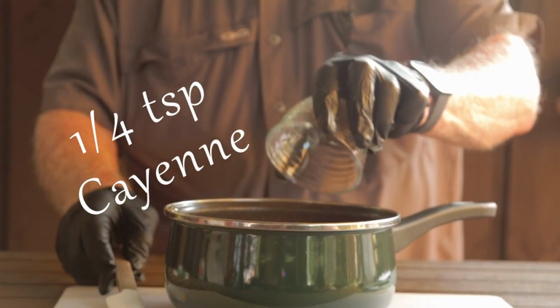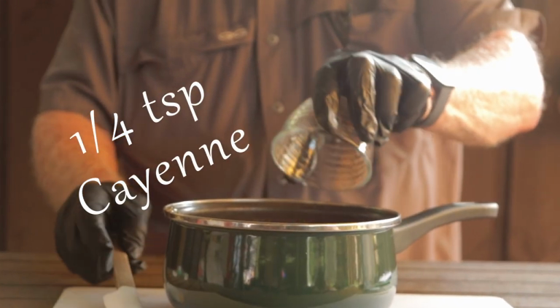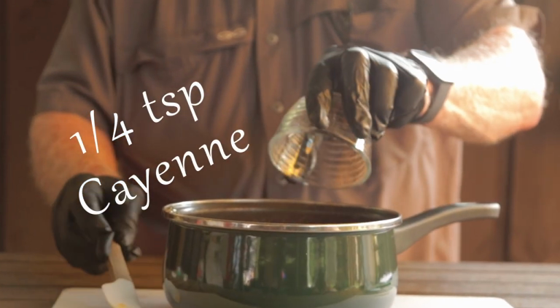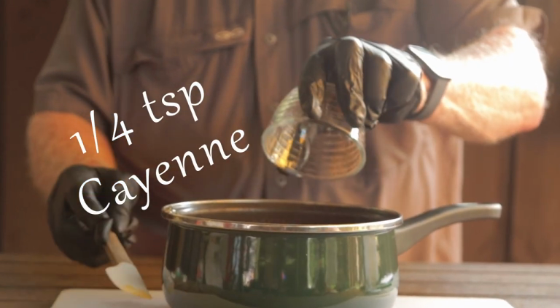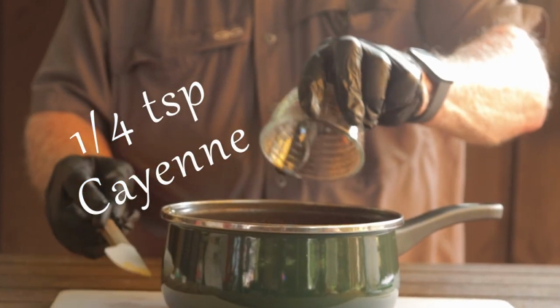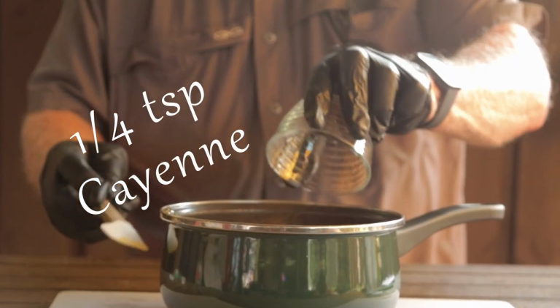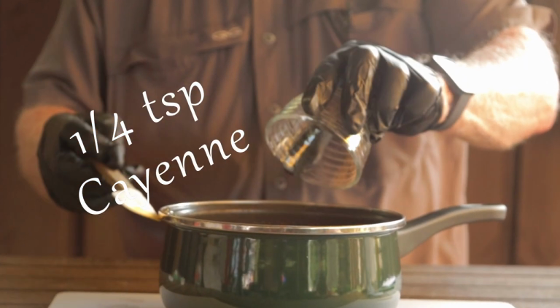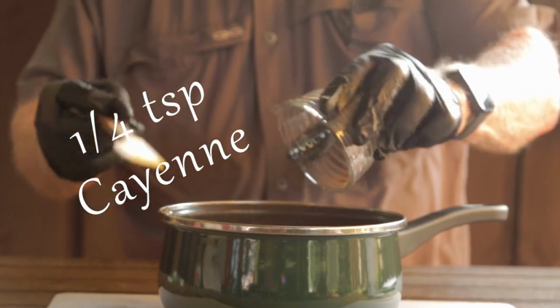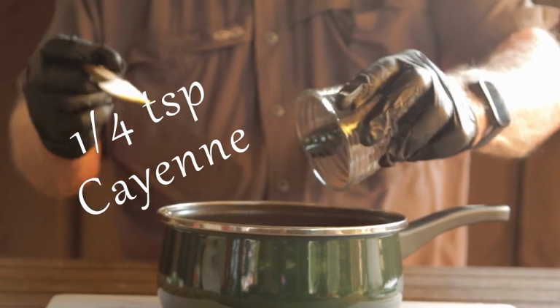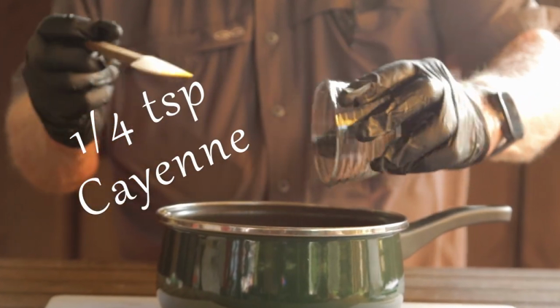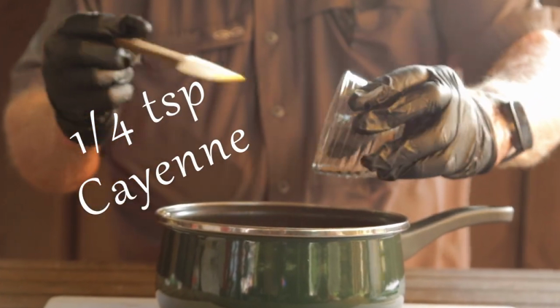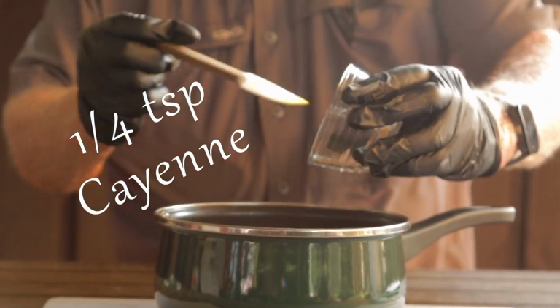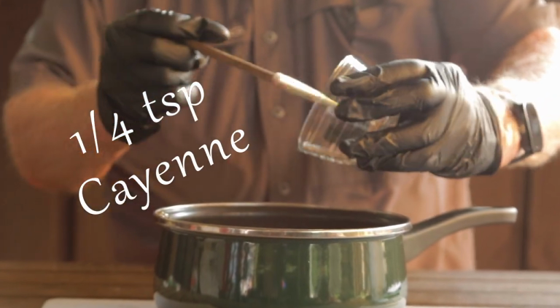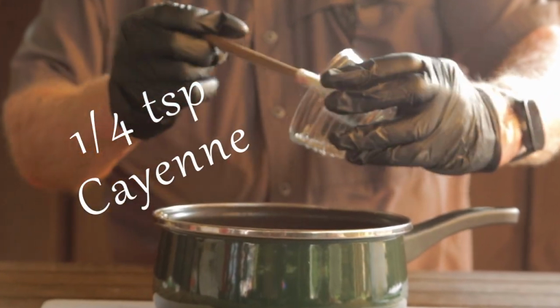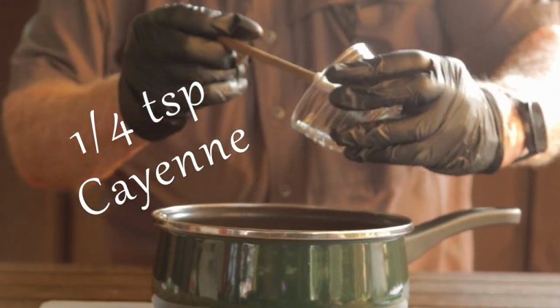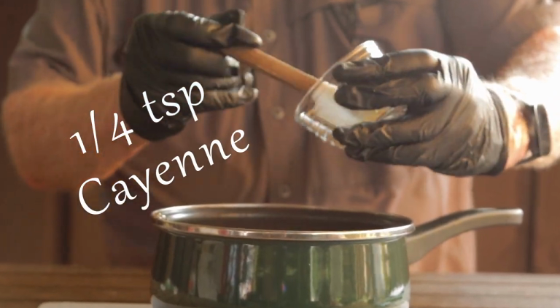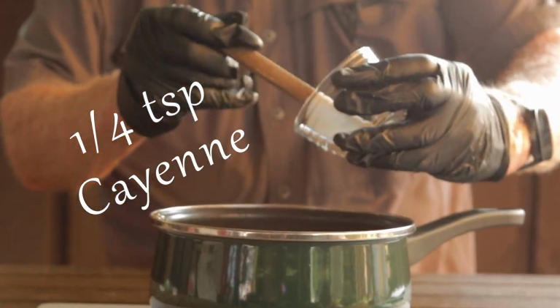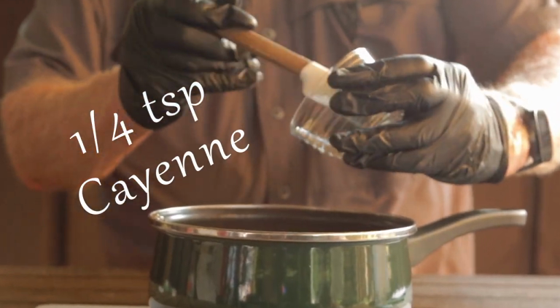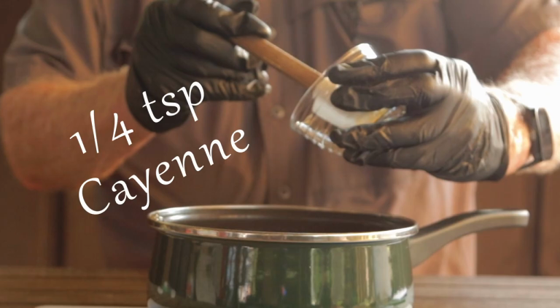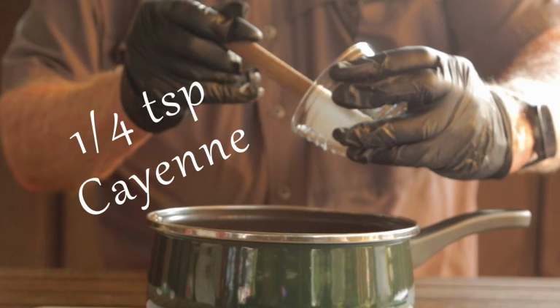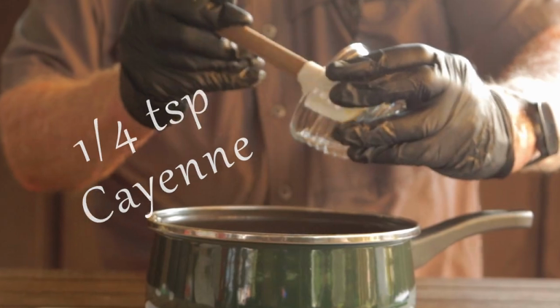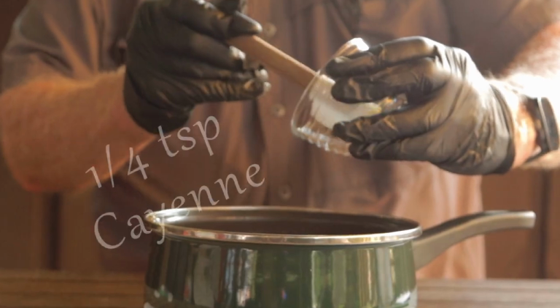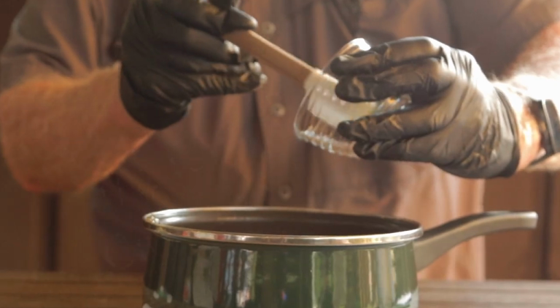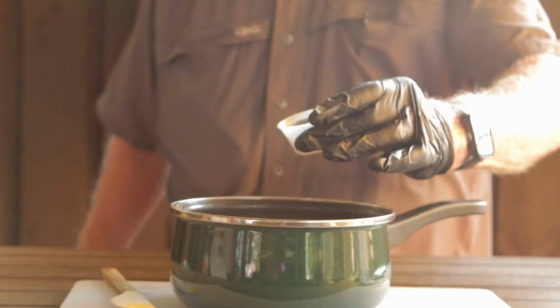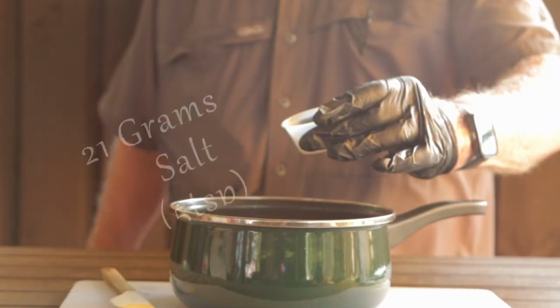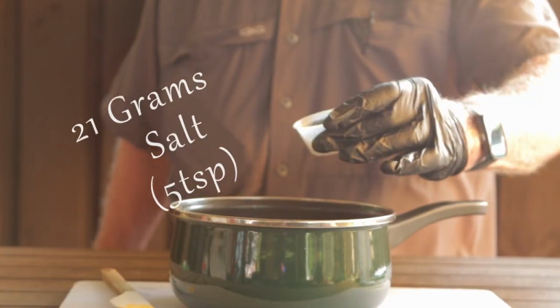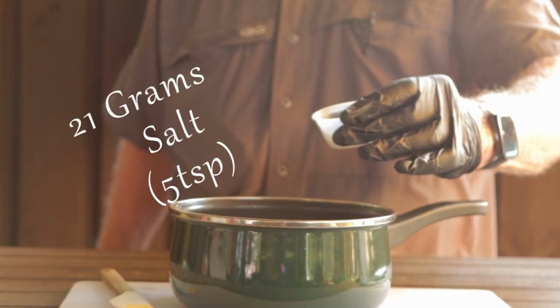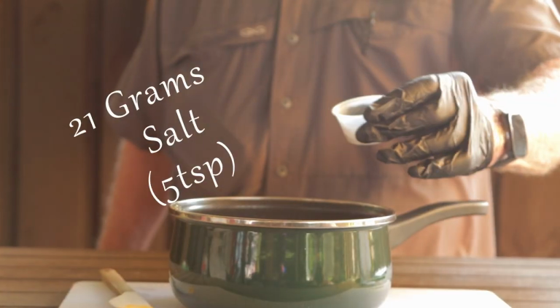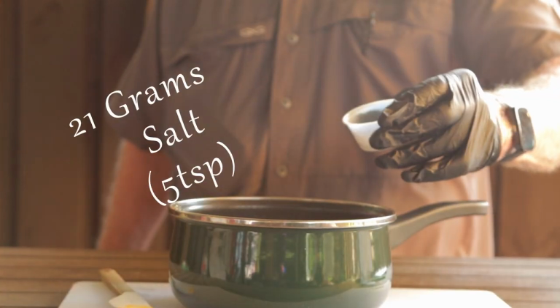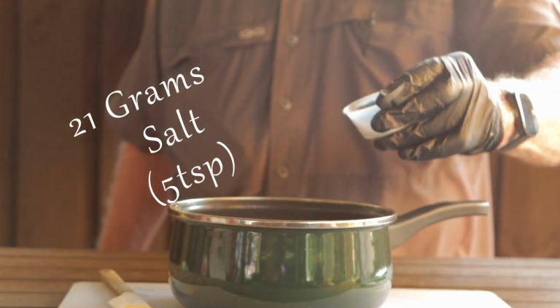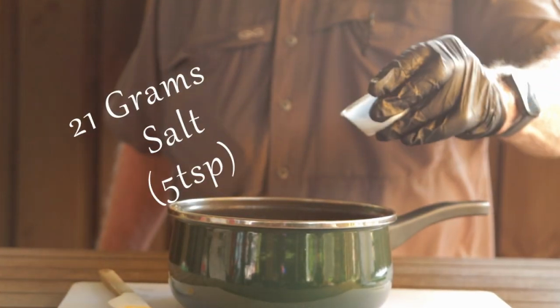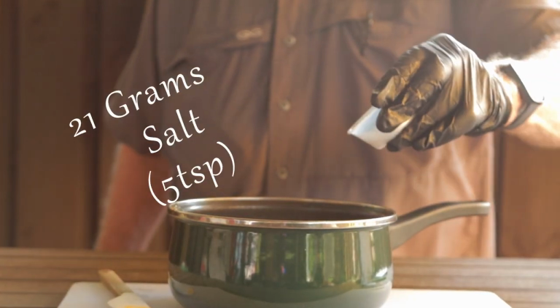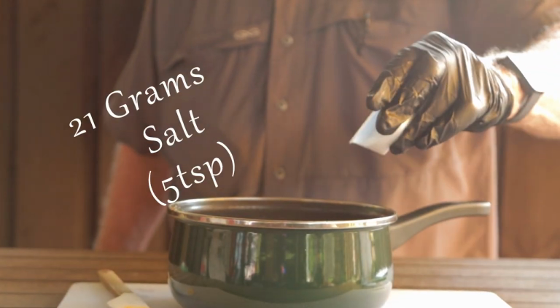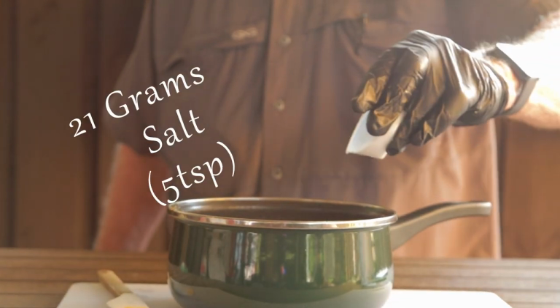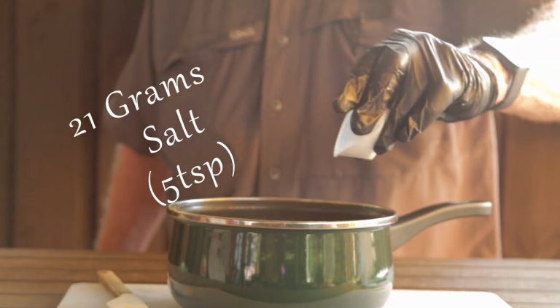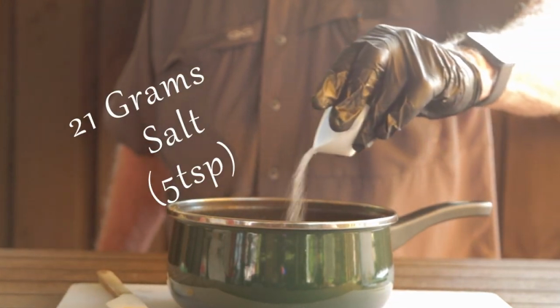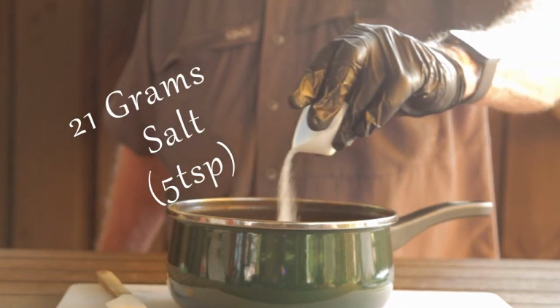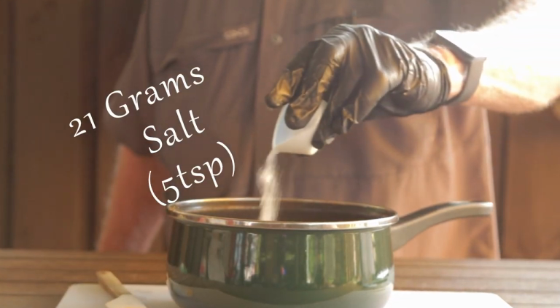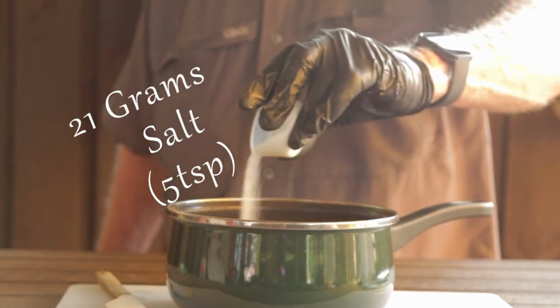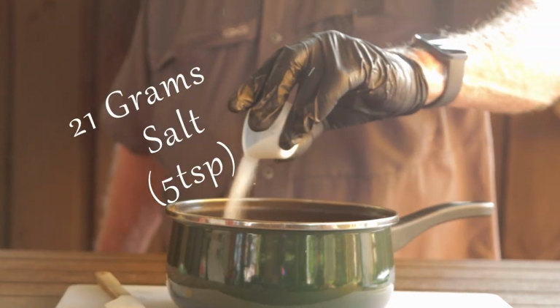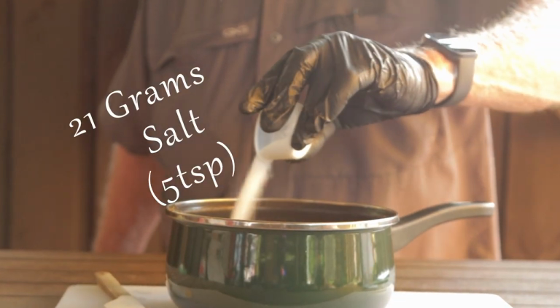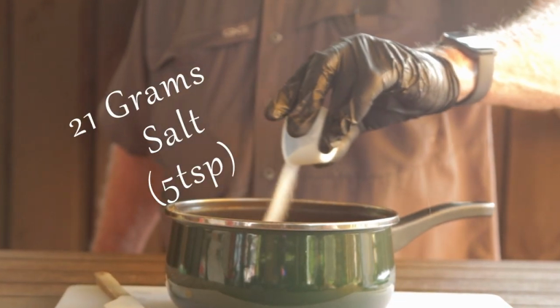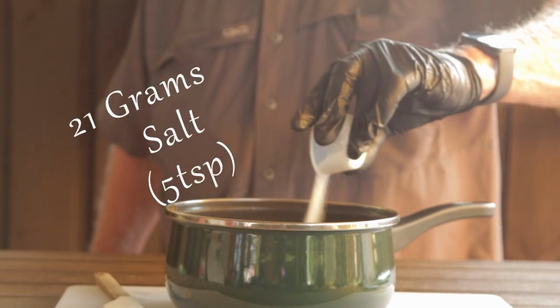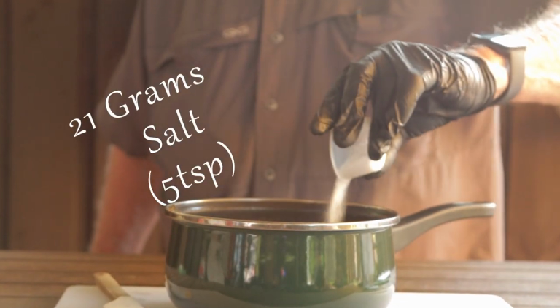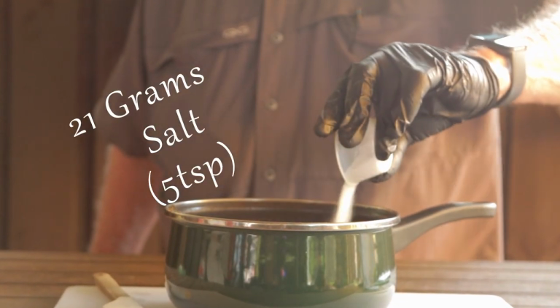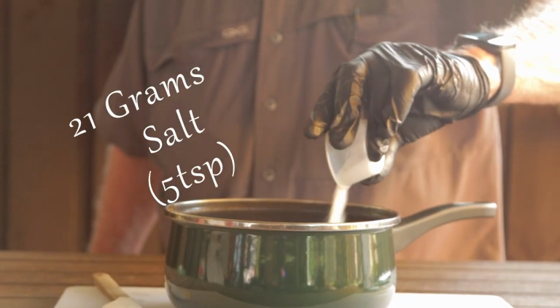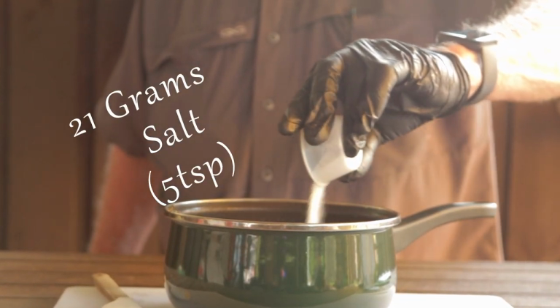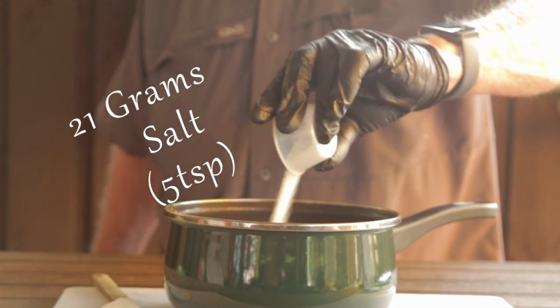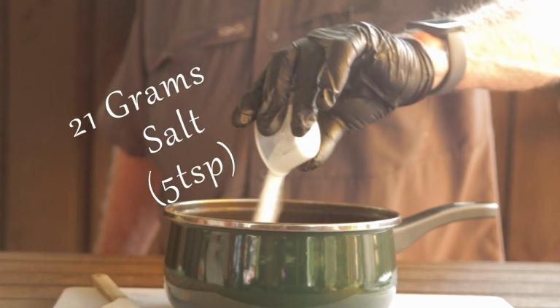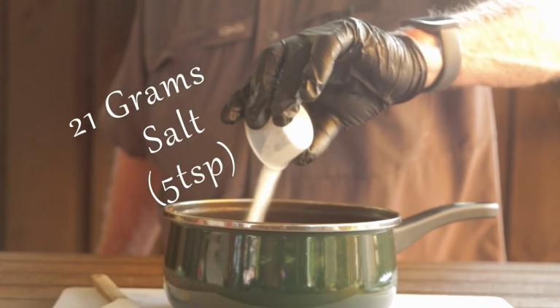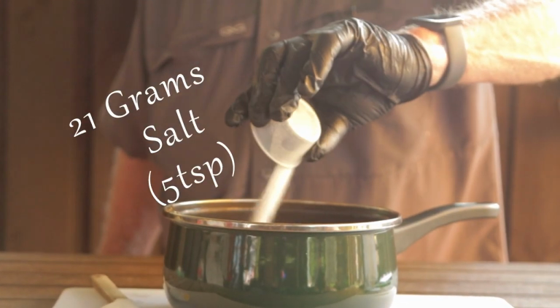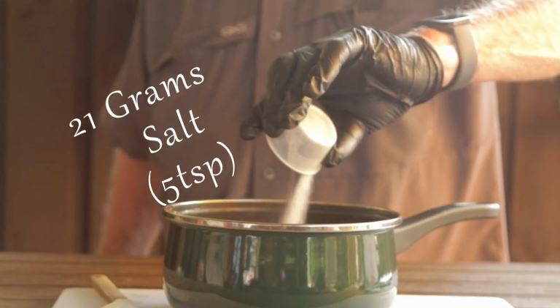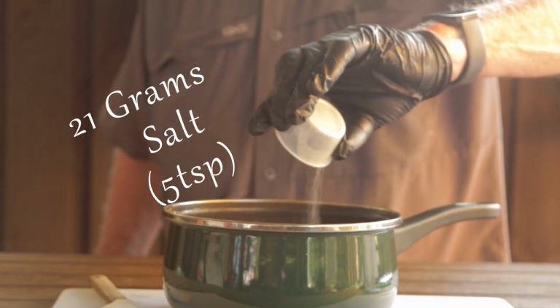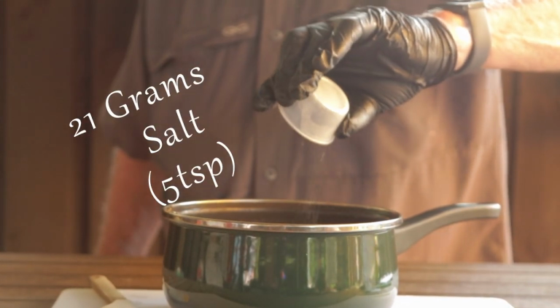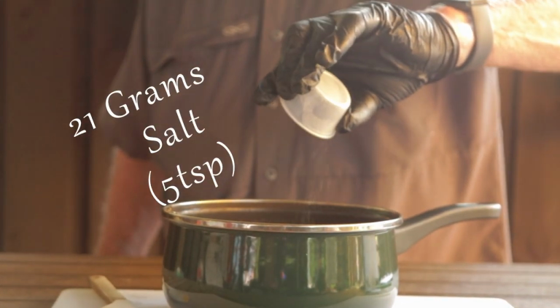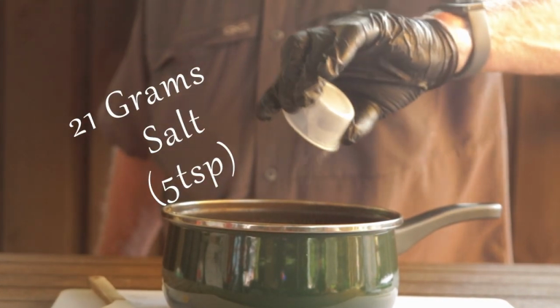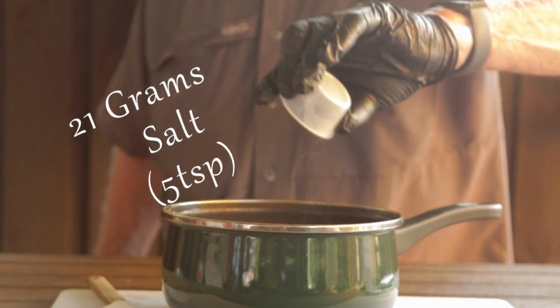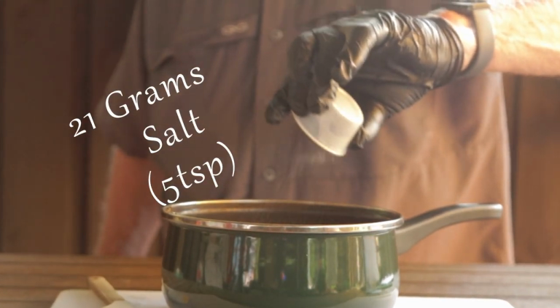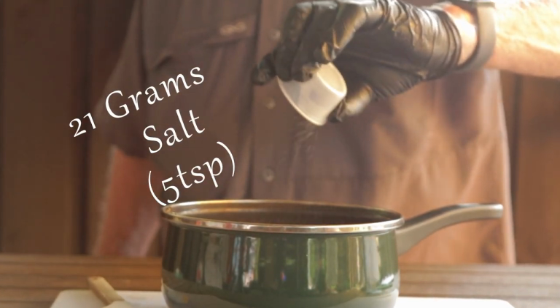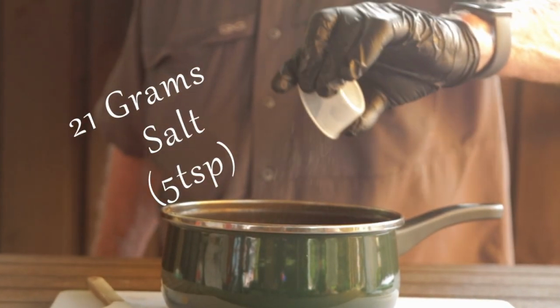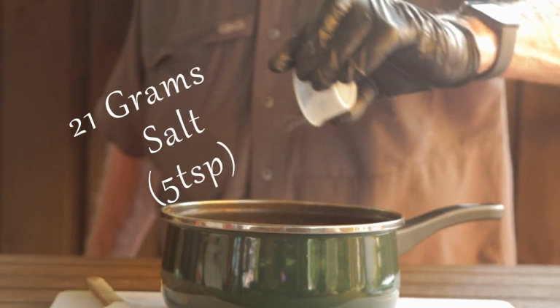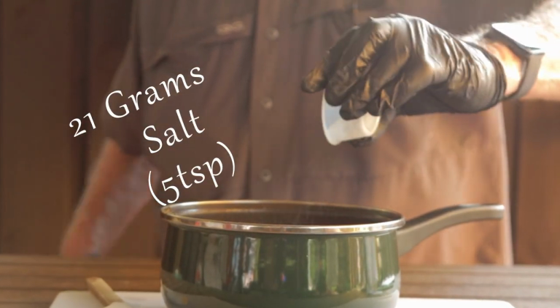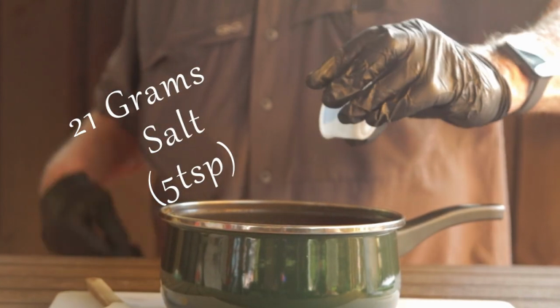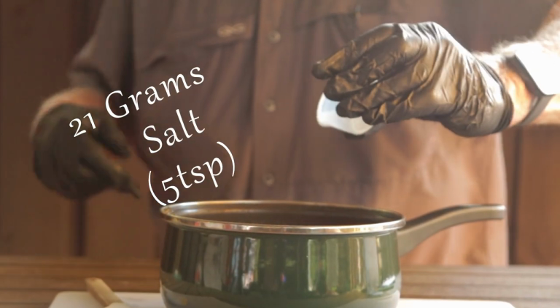One quarter teaspoon cayenne and 21 grams of salt — that roughly translates out to five teaspoons.